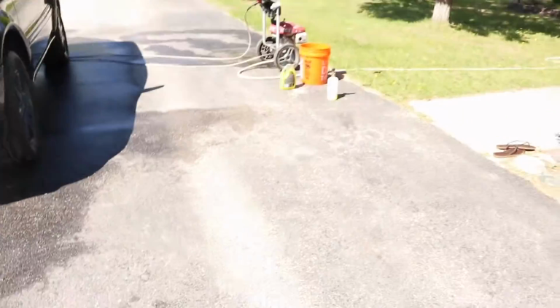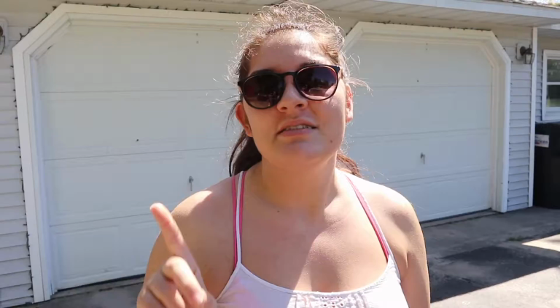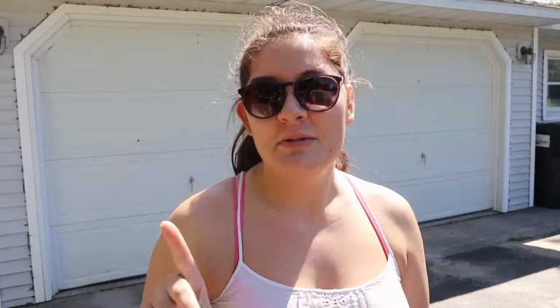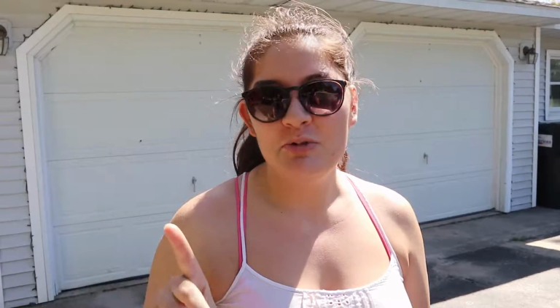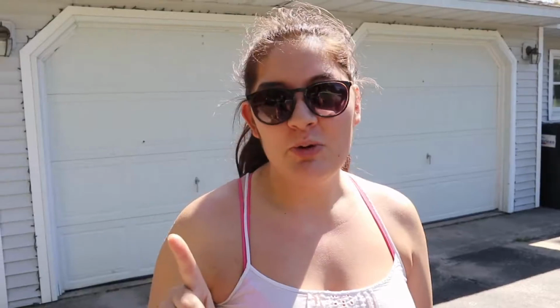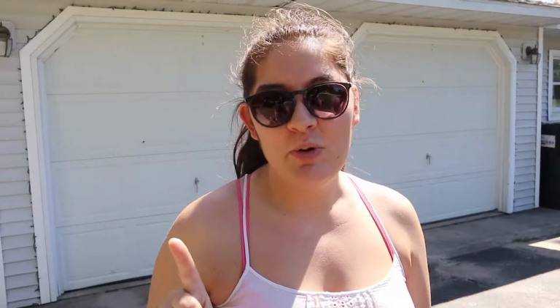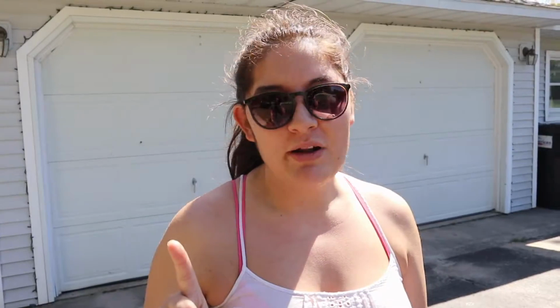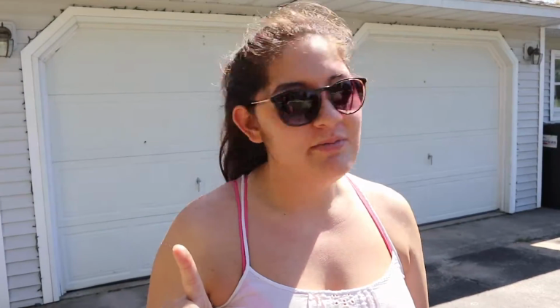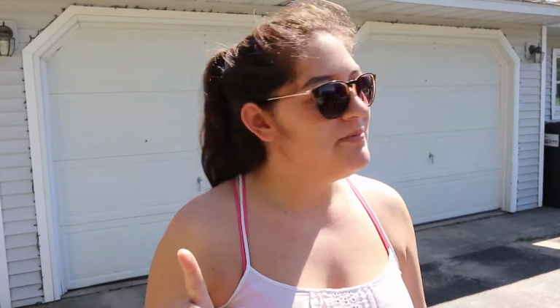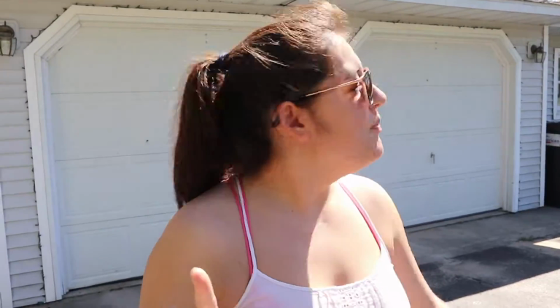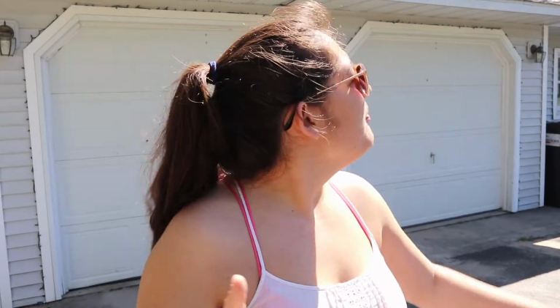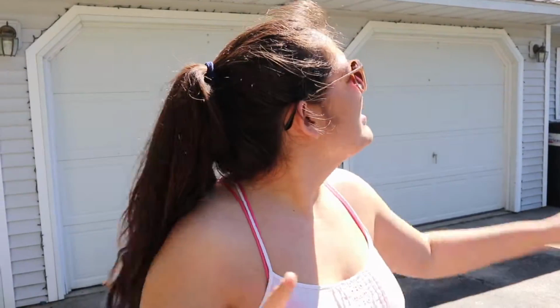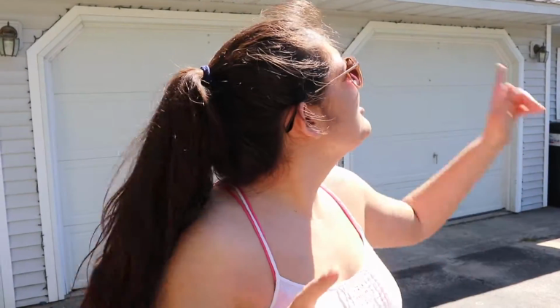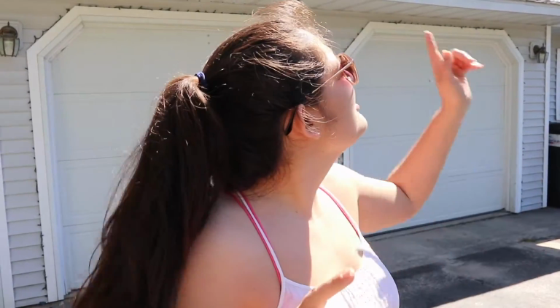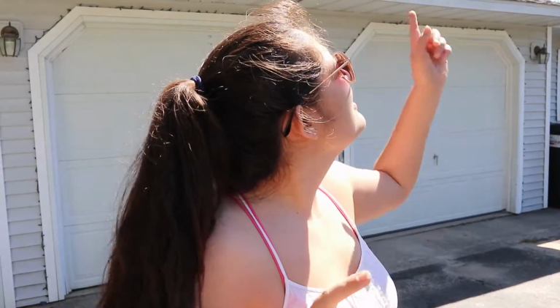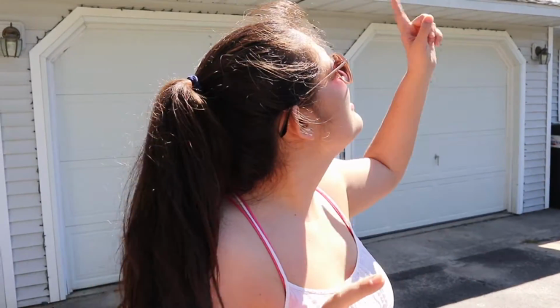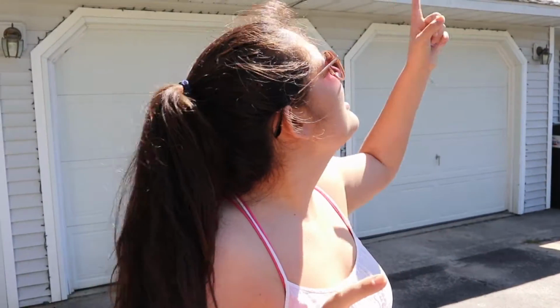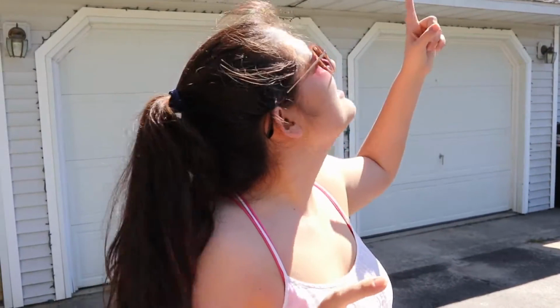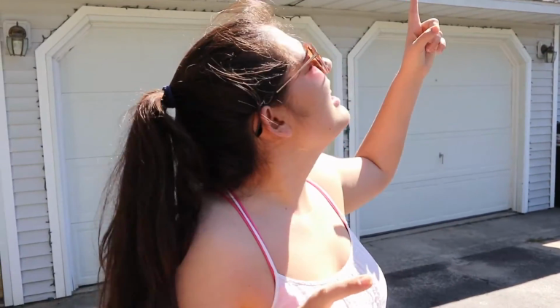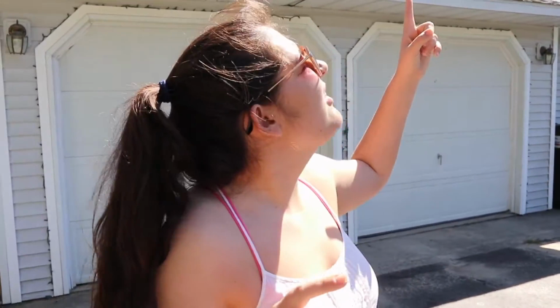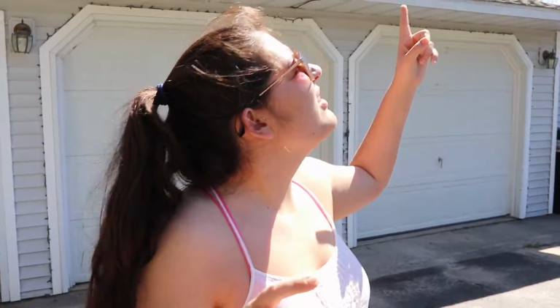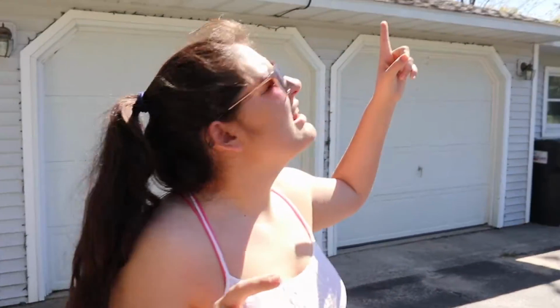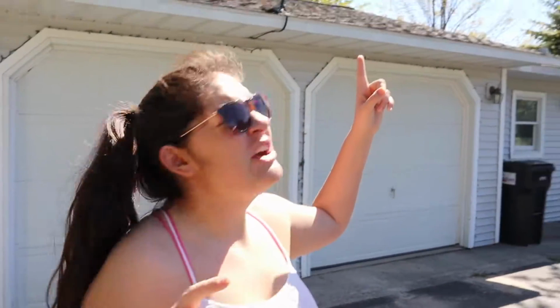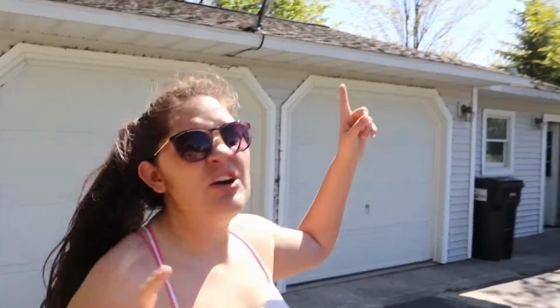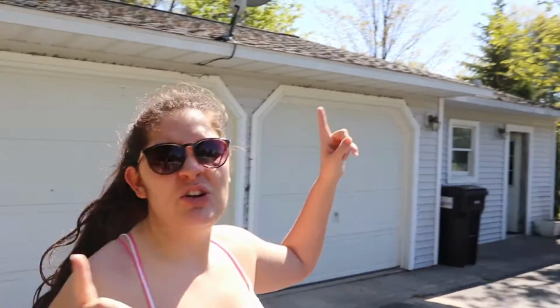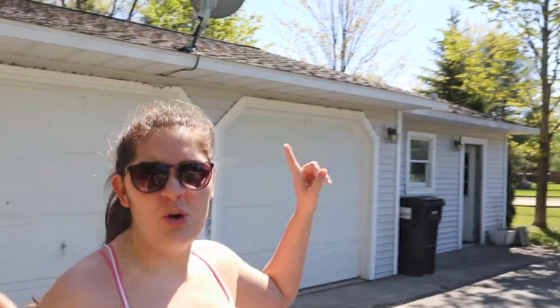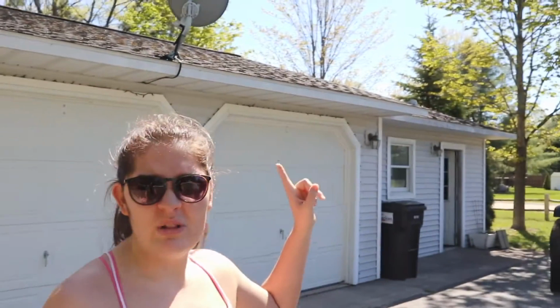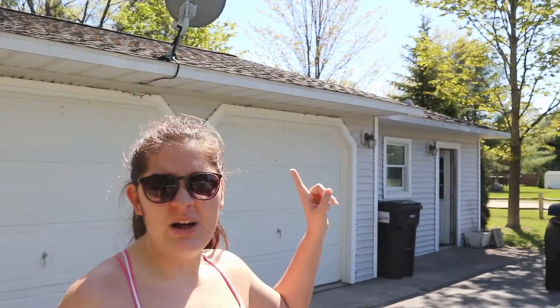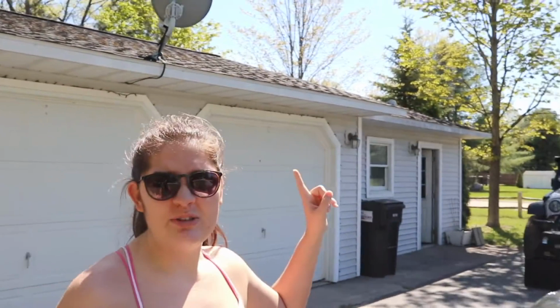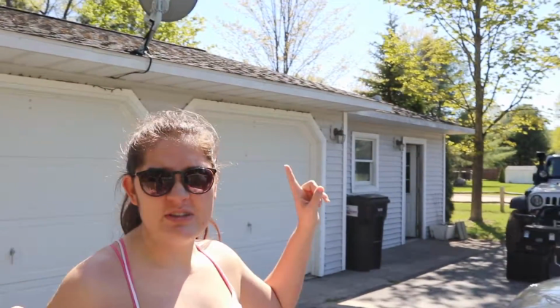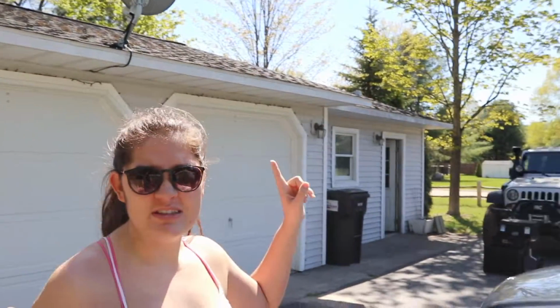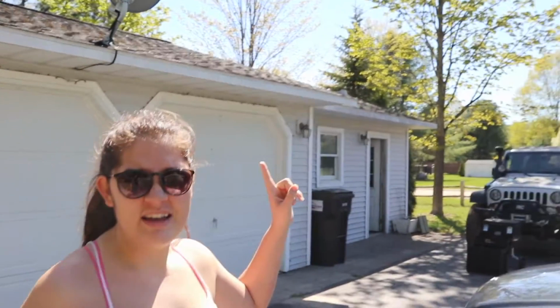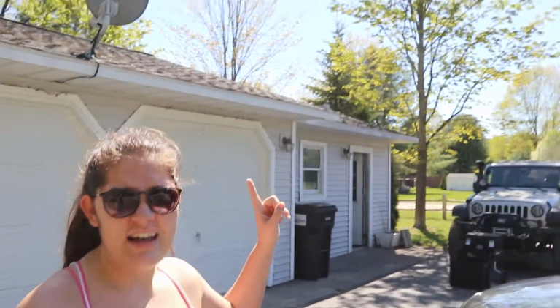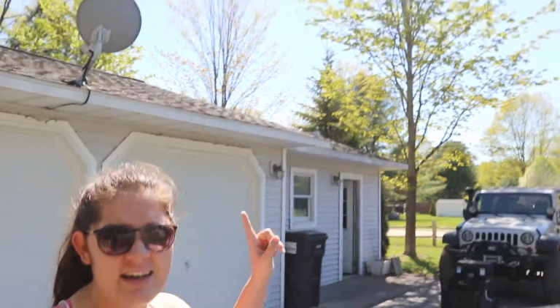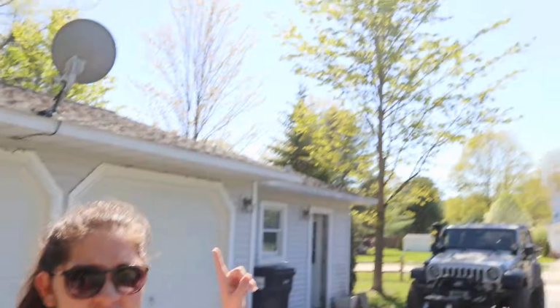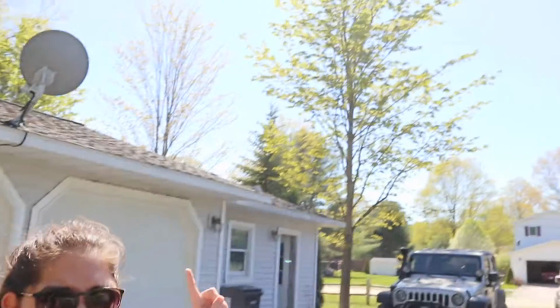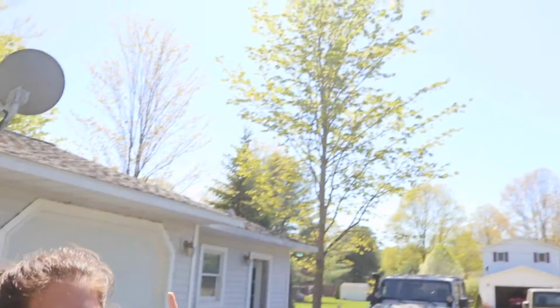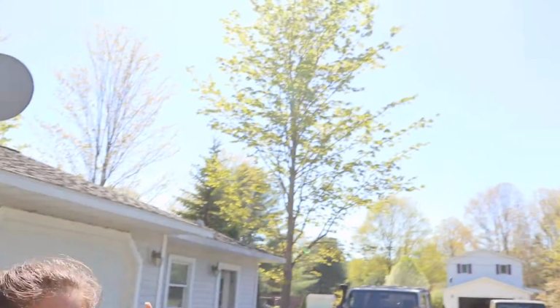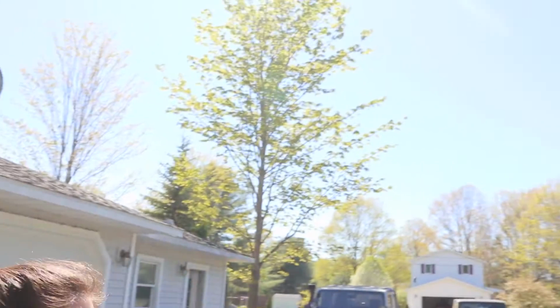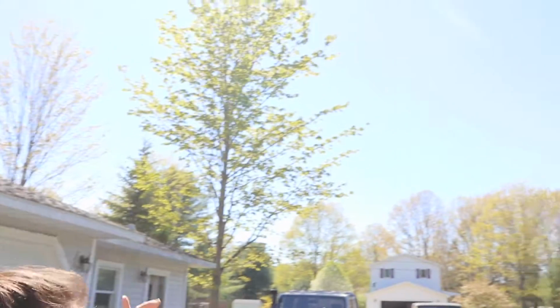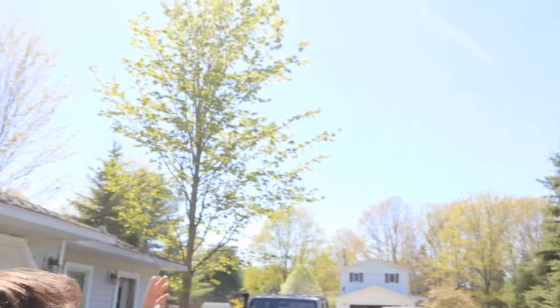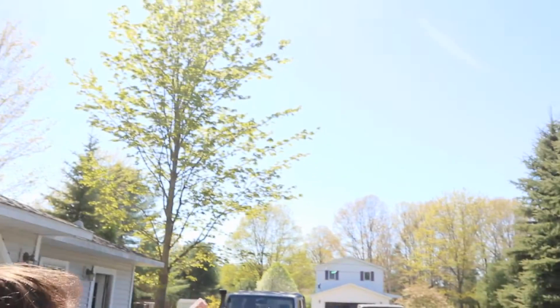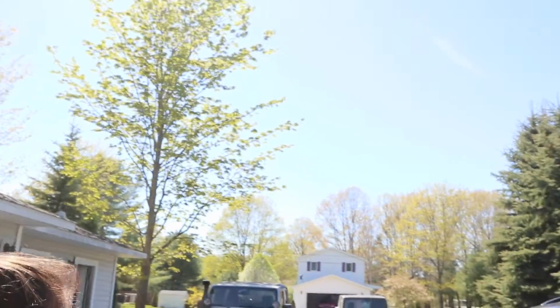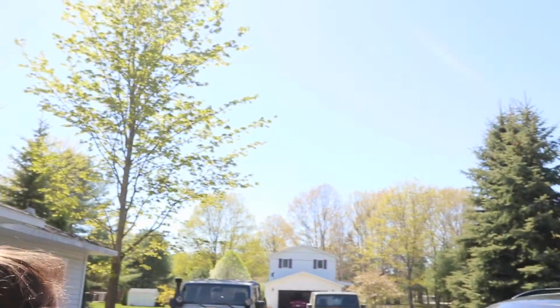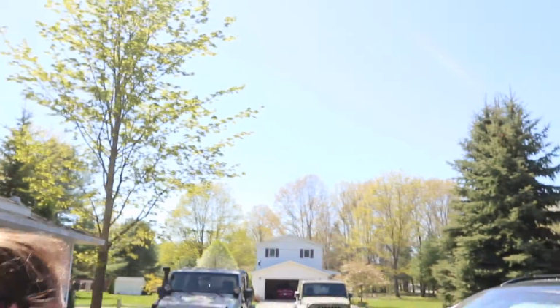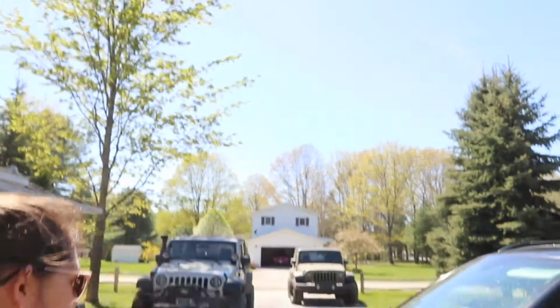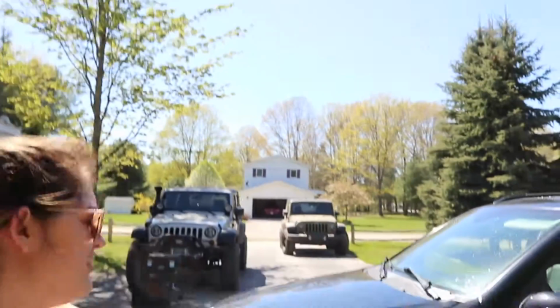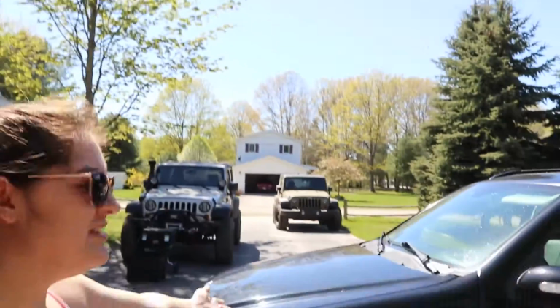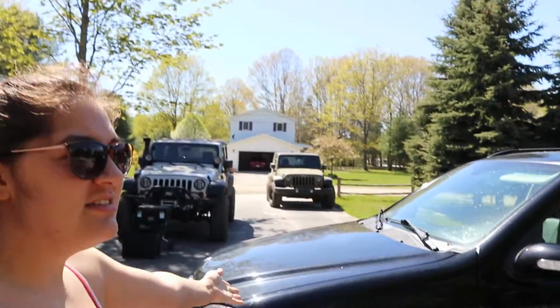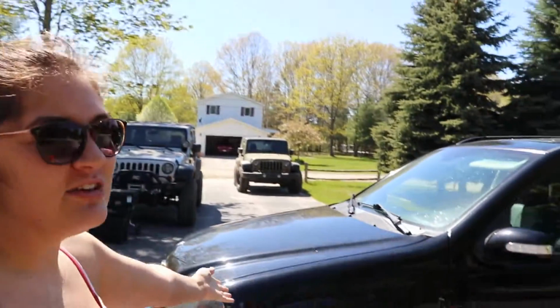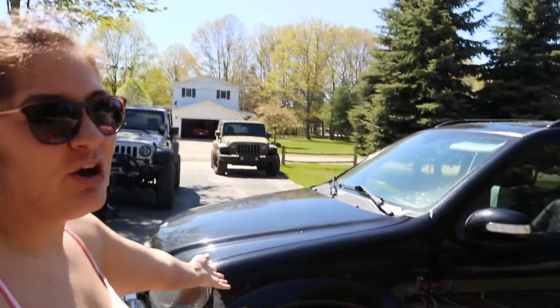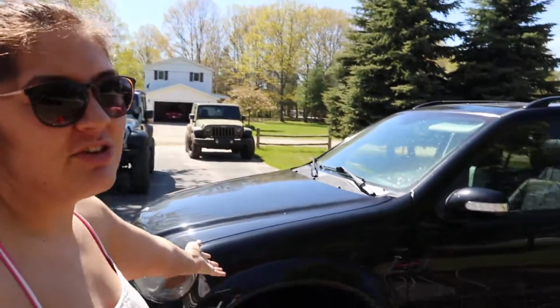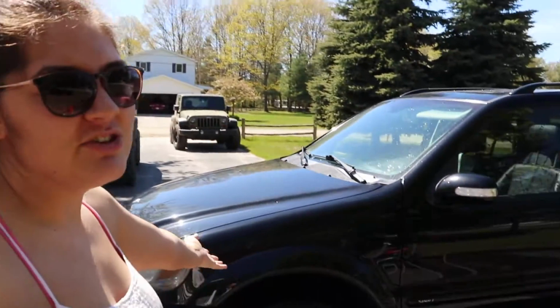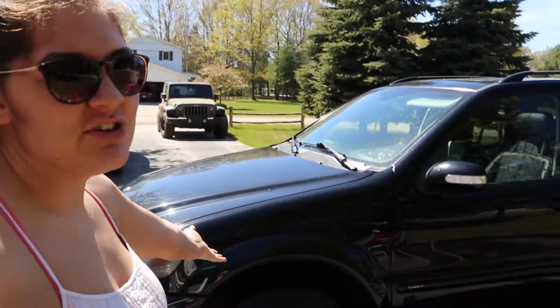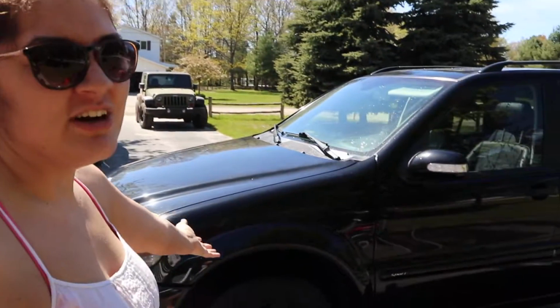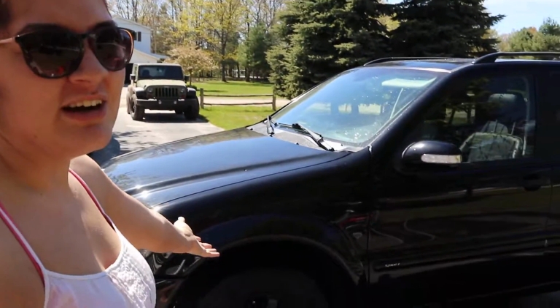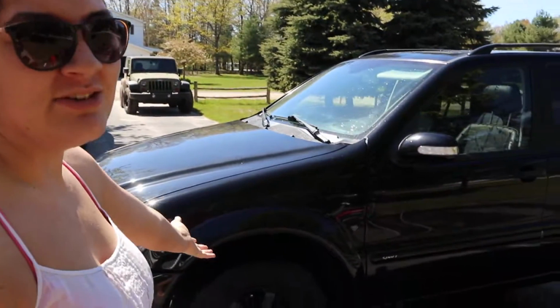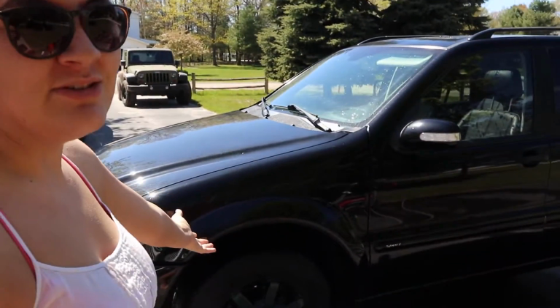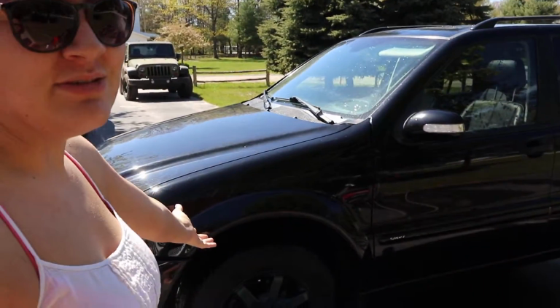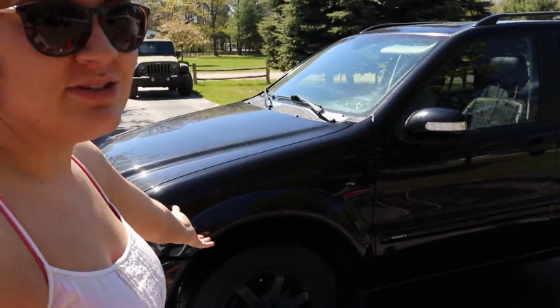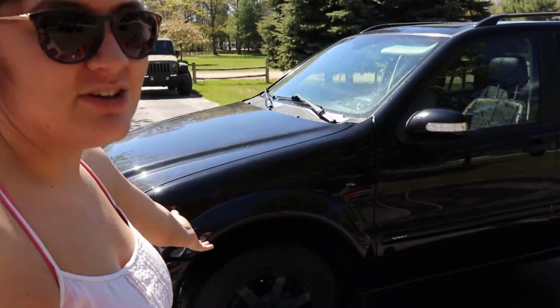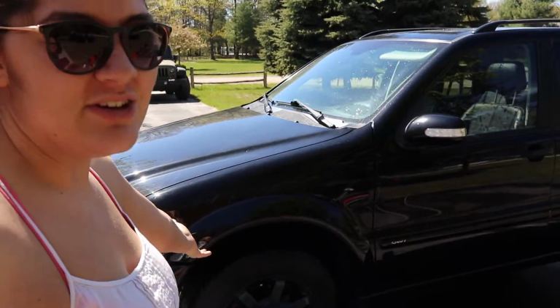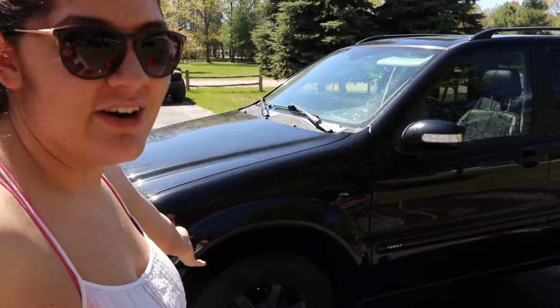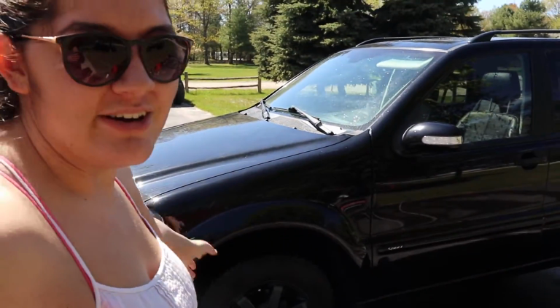Tip number one: make sure that the sun is out and there are no clouds in the sky, so you can perfectly see all the dirt on your dirty car.